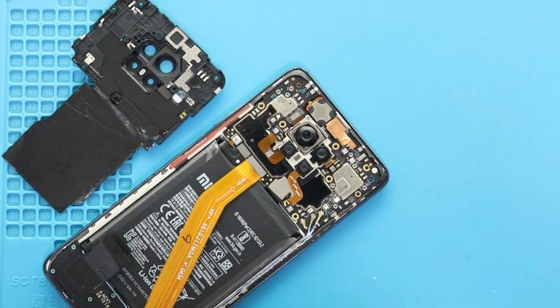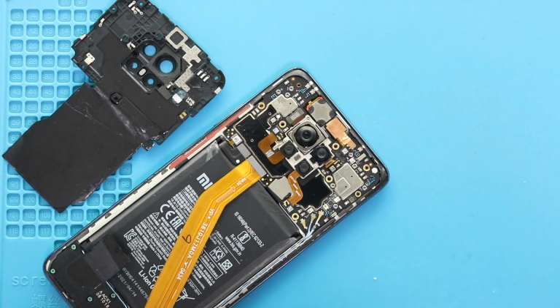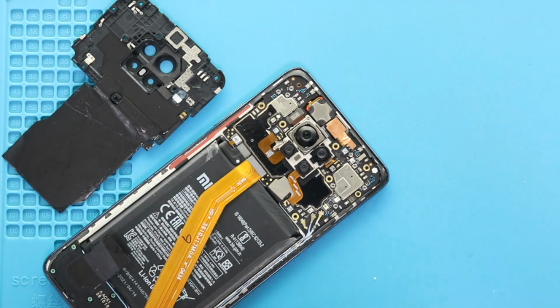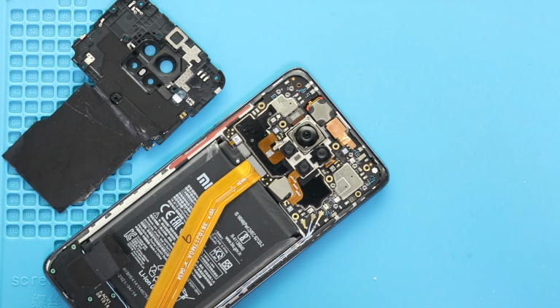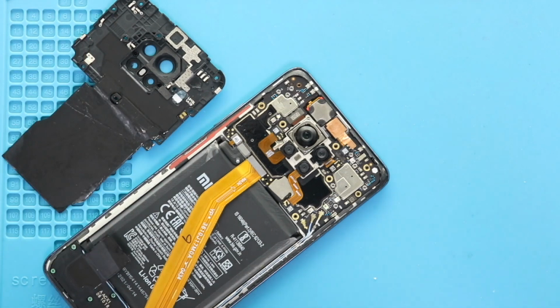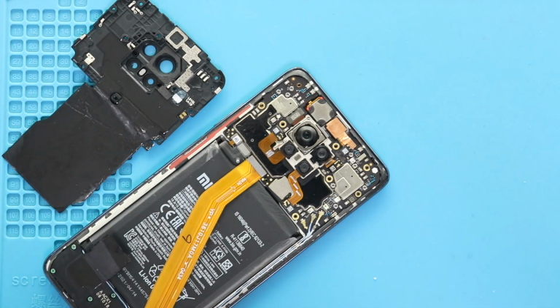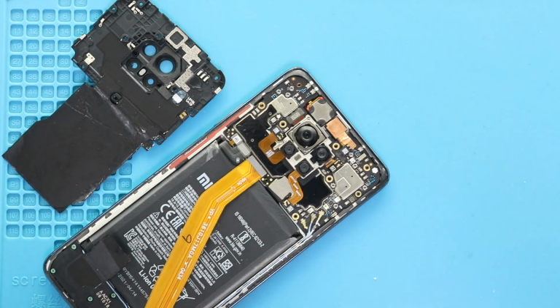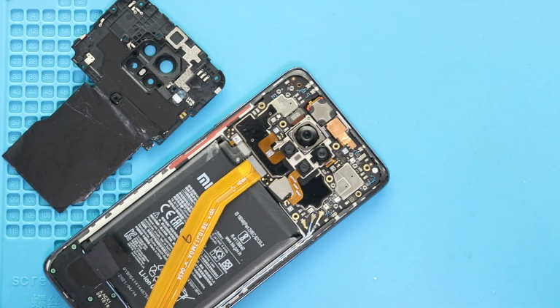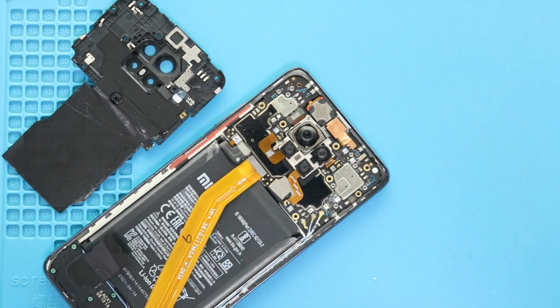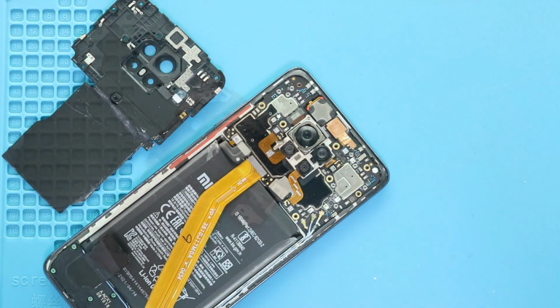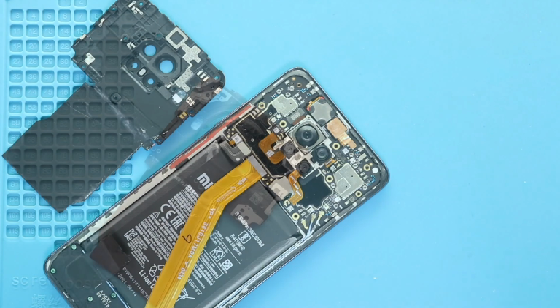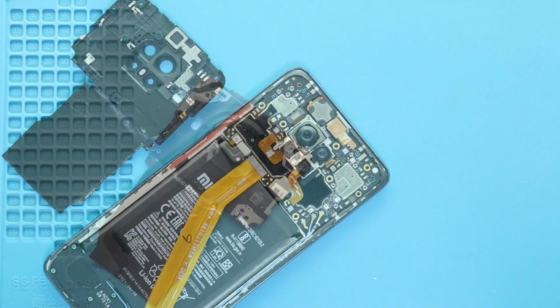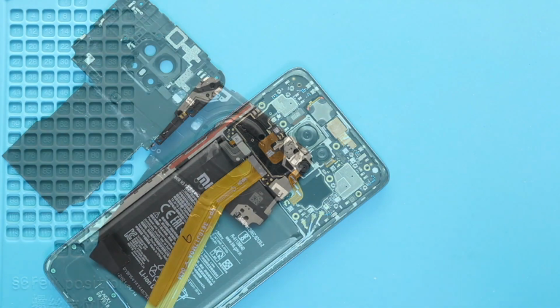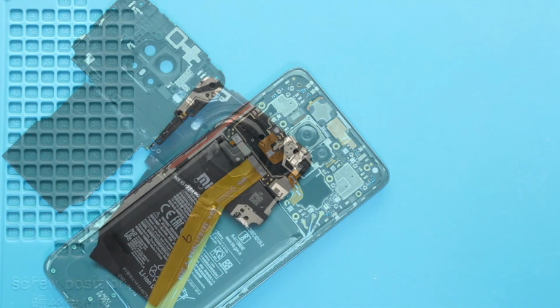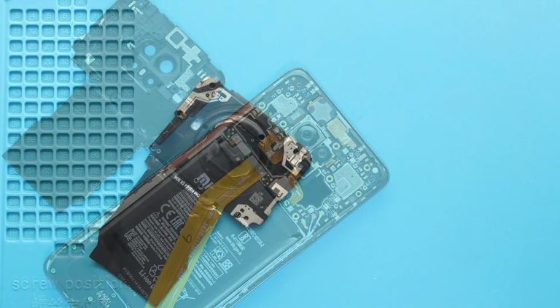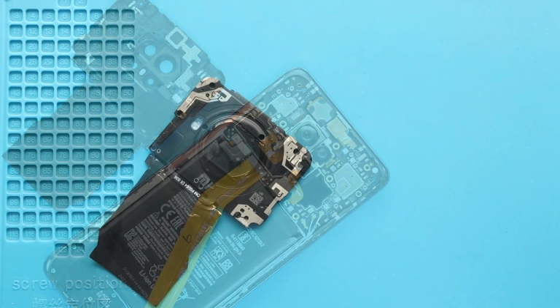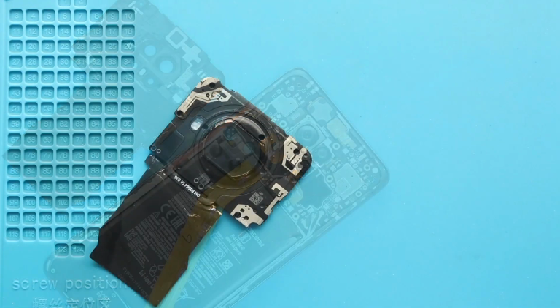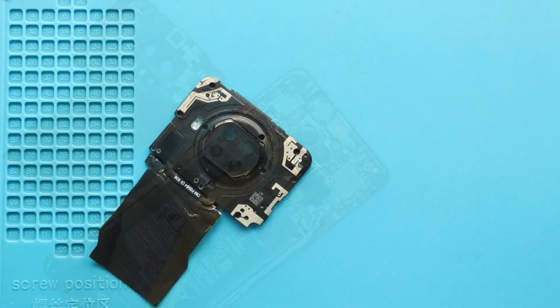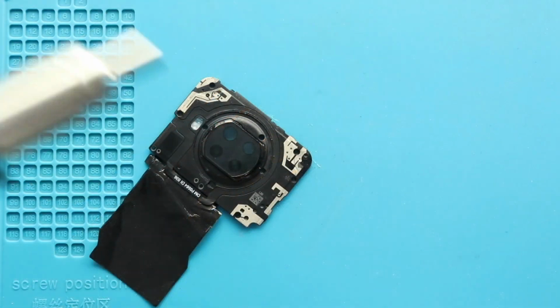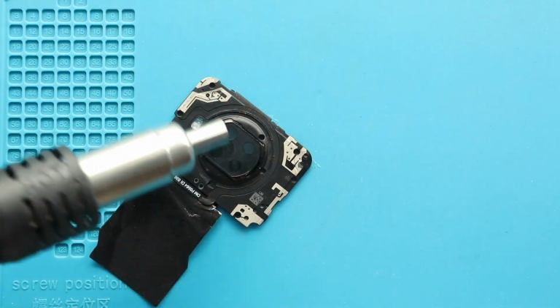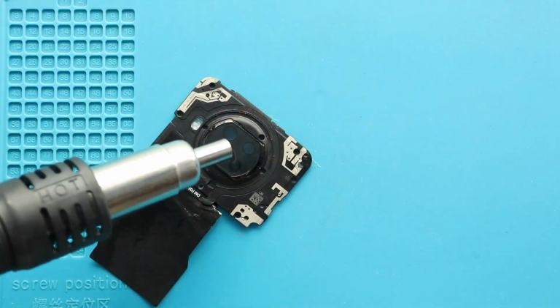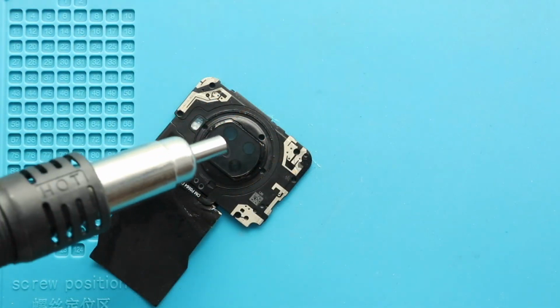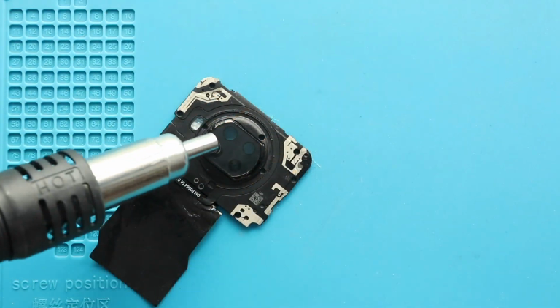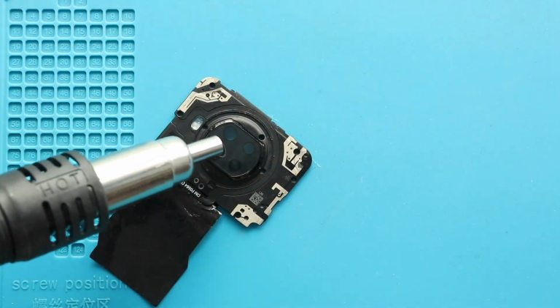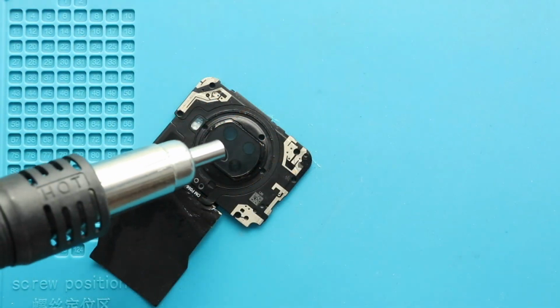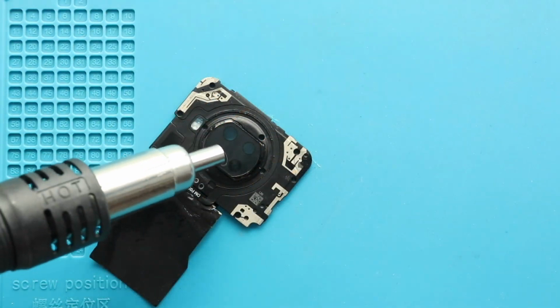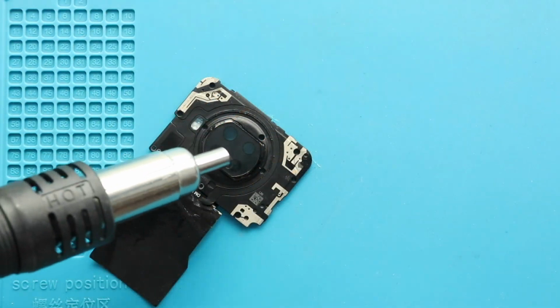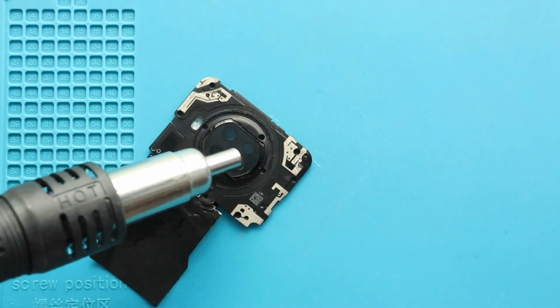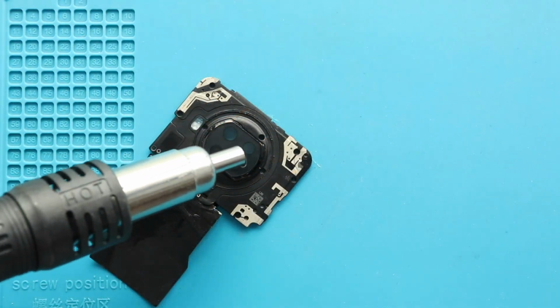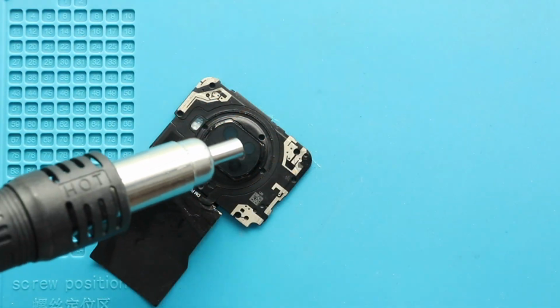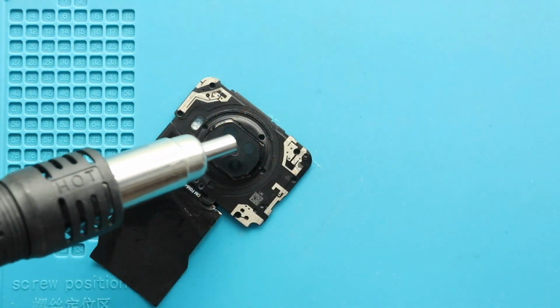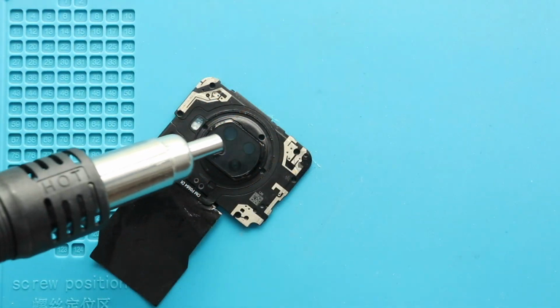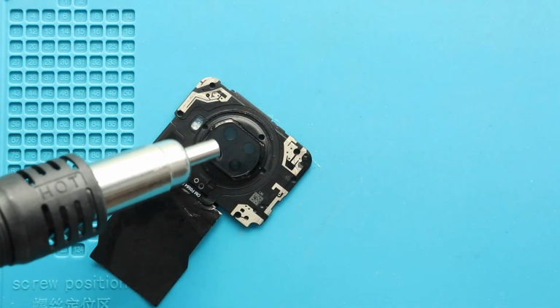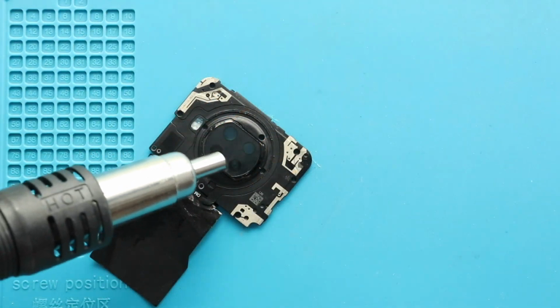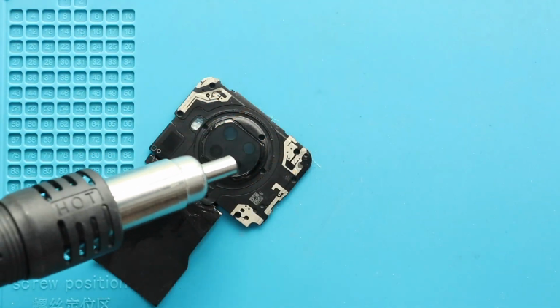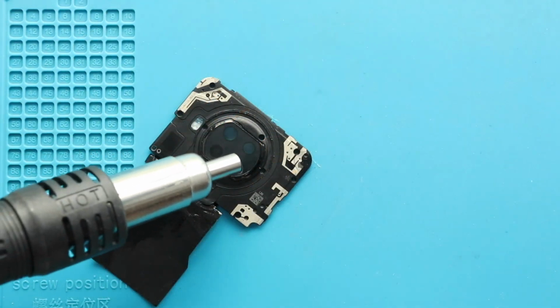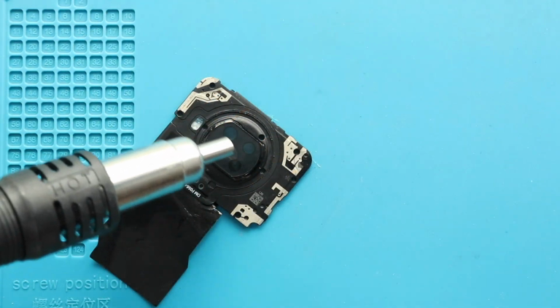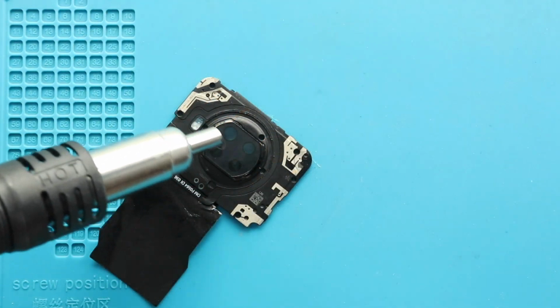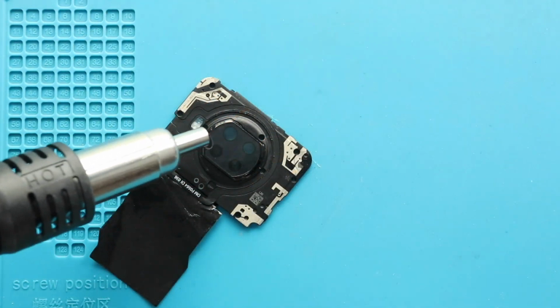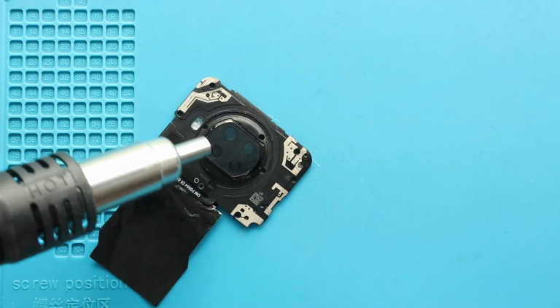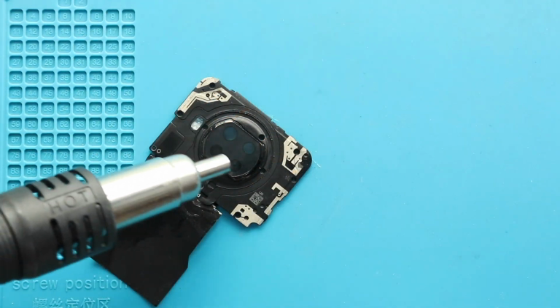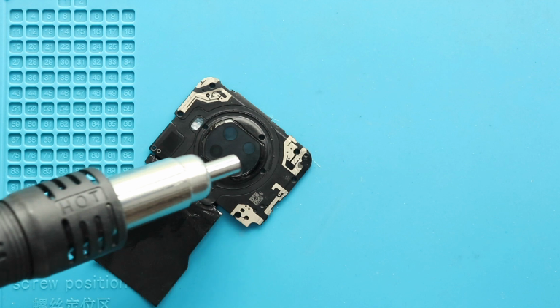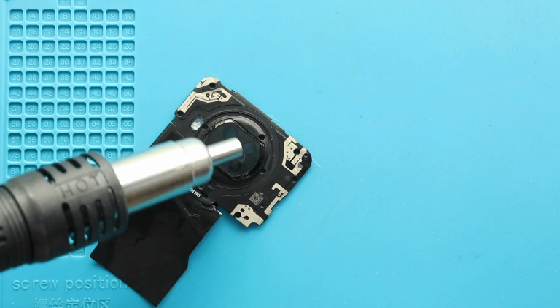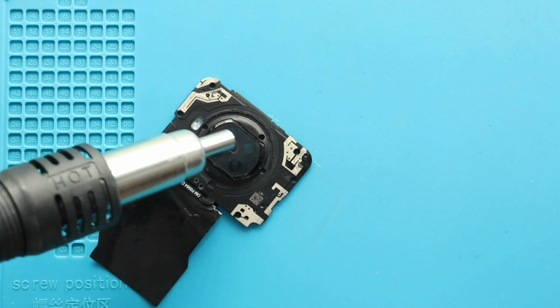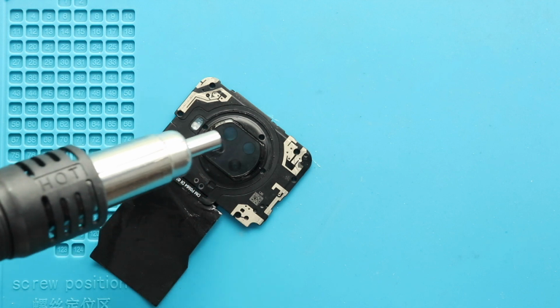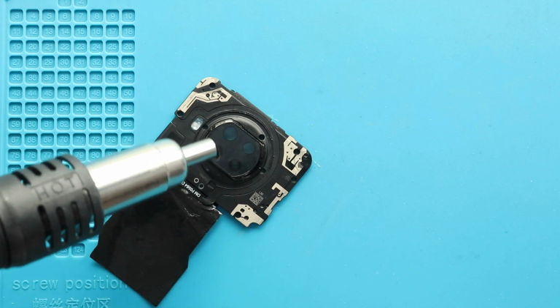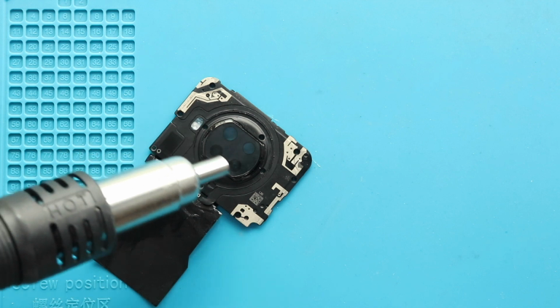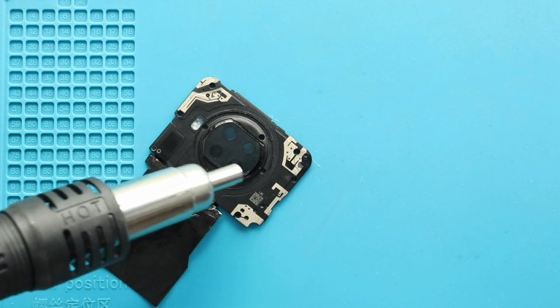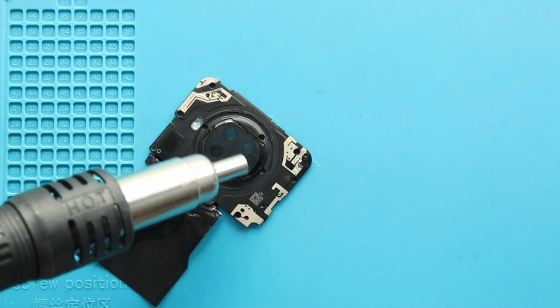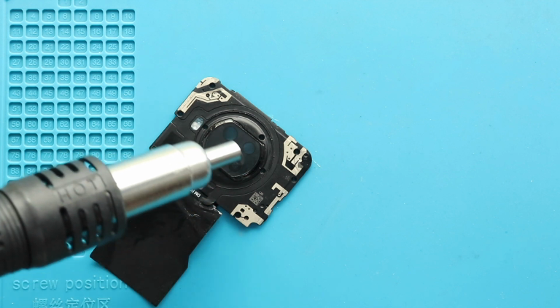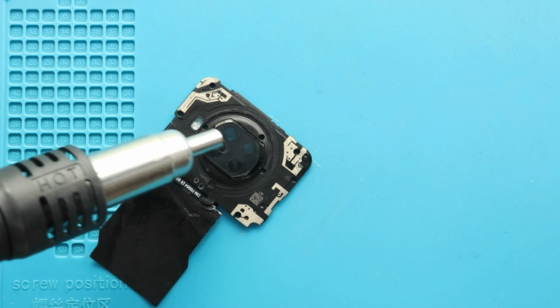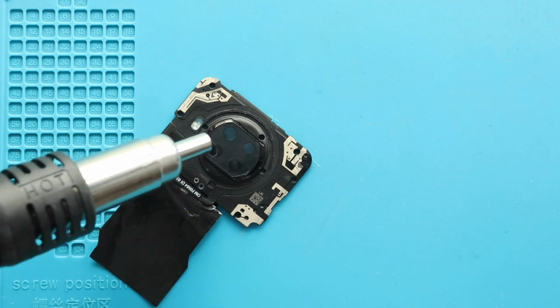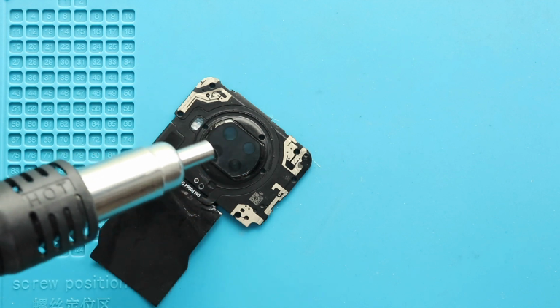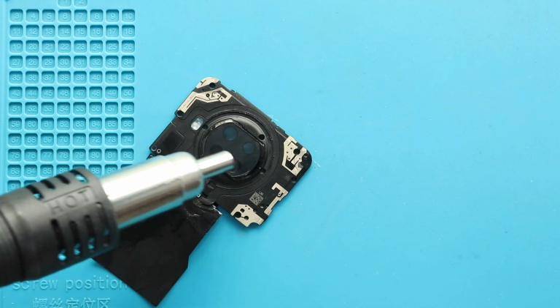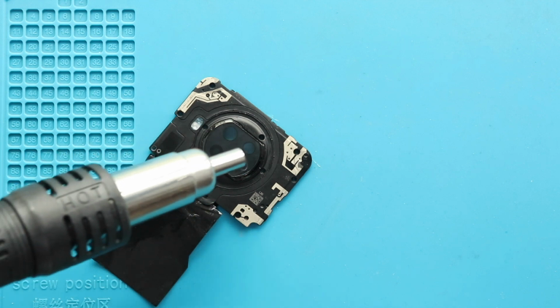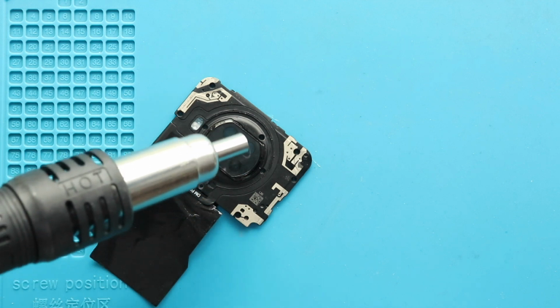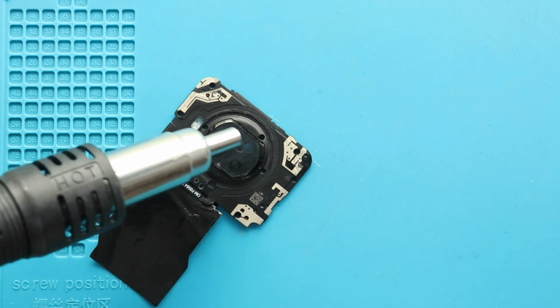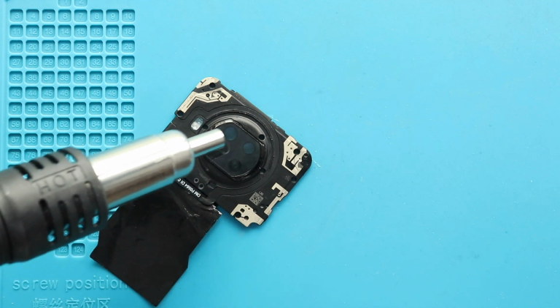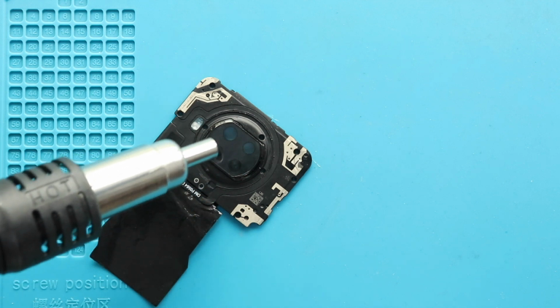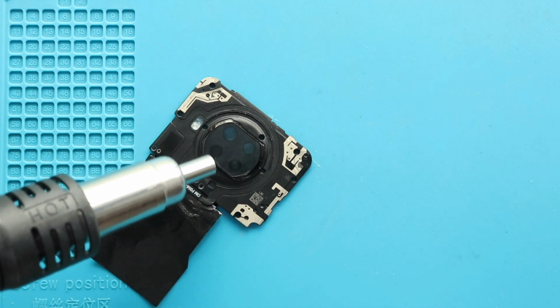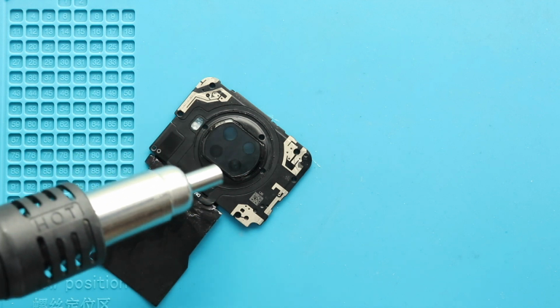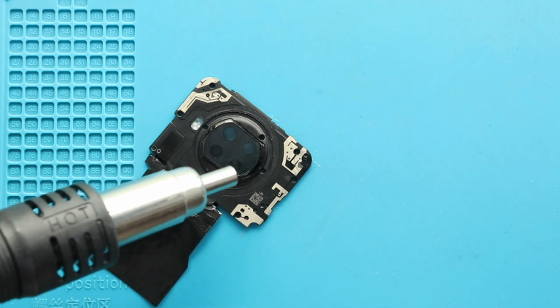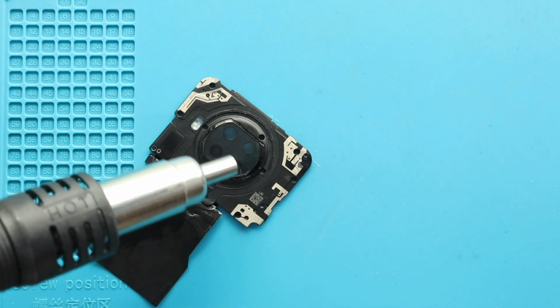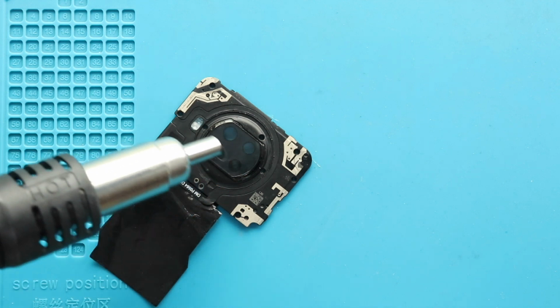Next, take out the broken camera lens from the frame, apply heat to loosen the glue, and then slightly push from the rear side to take out the lens.